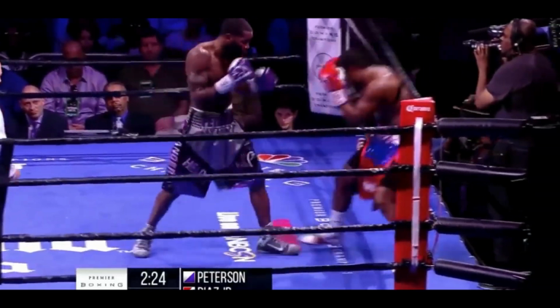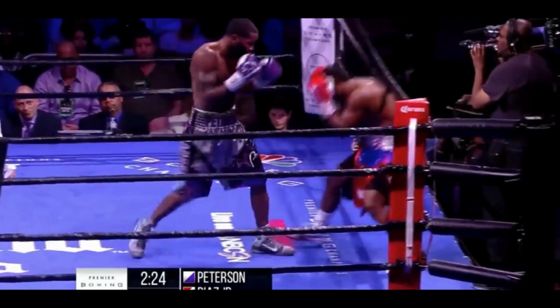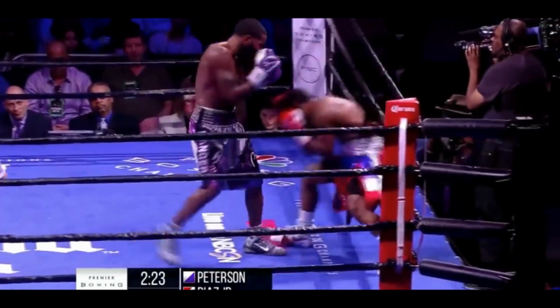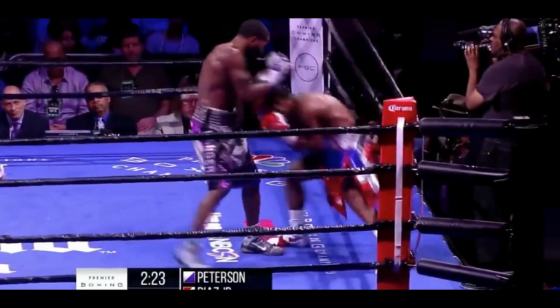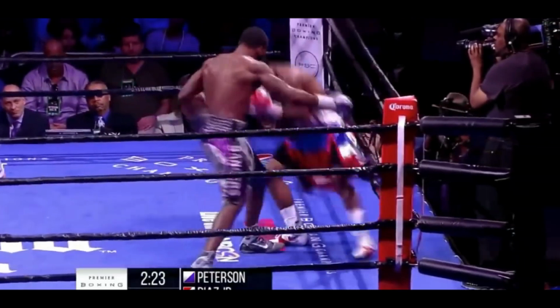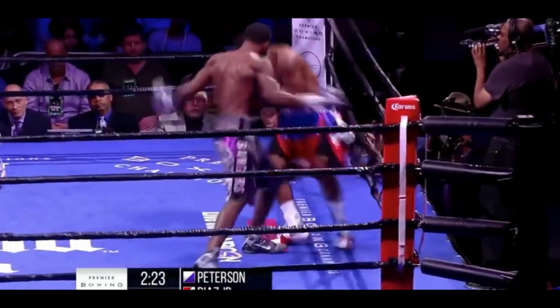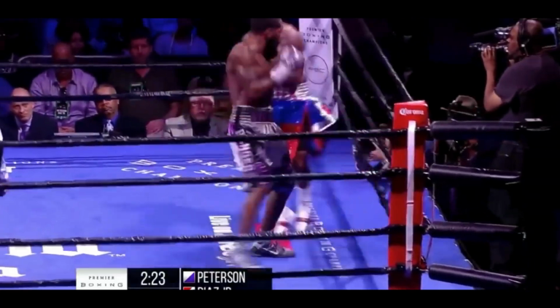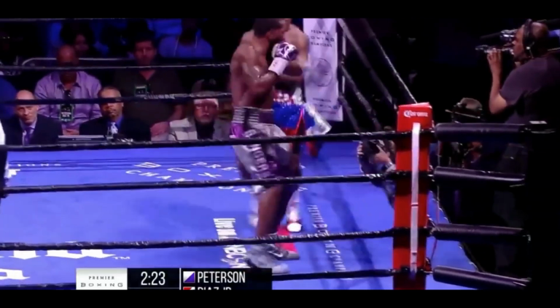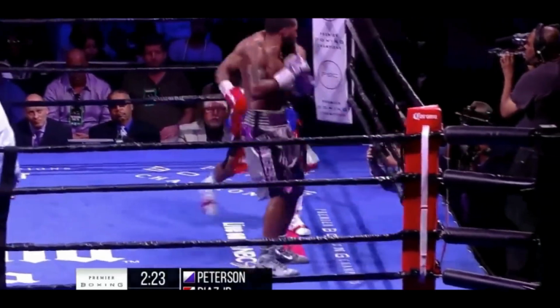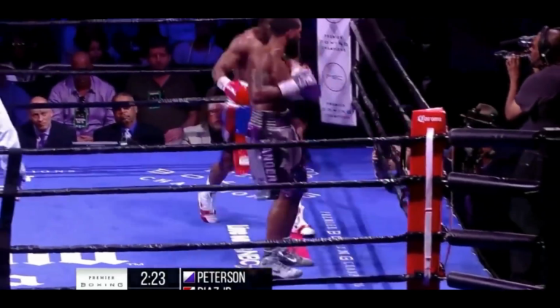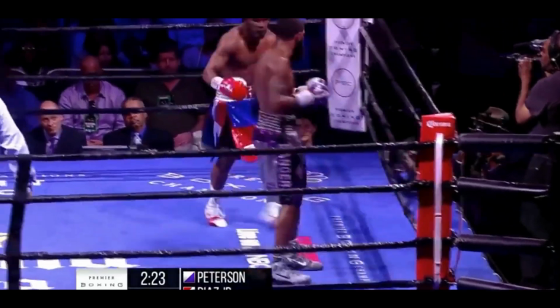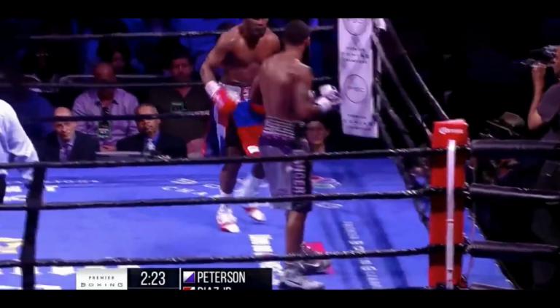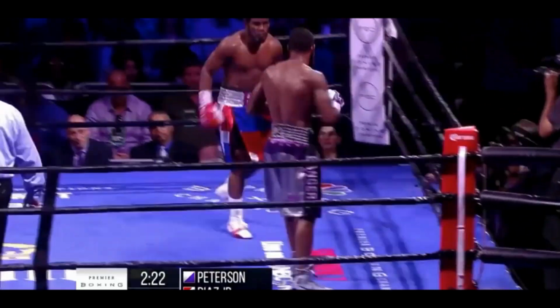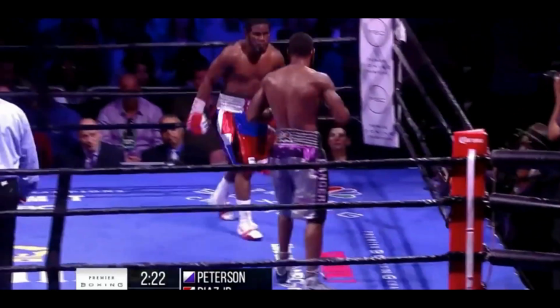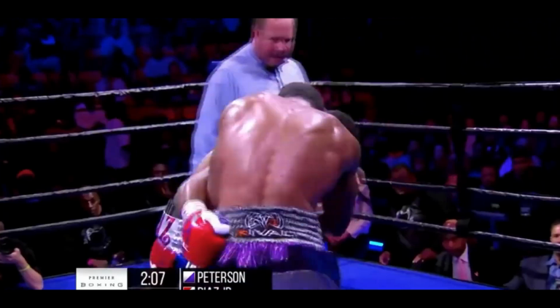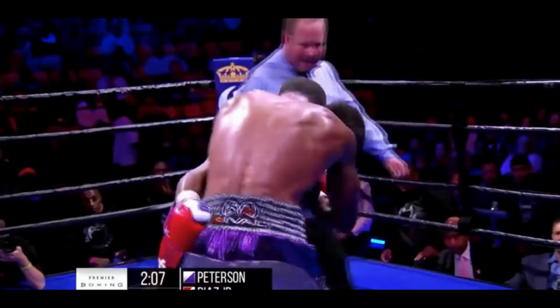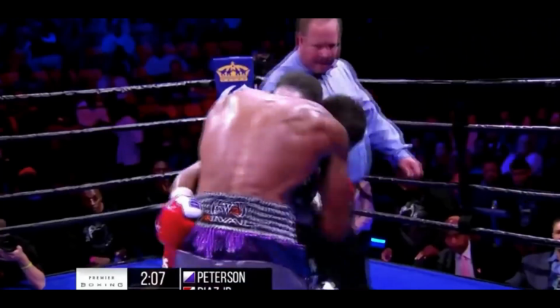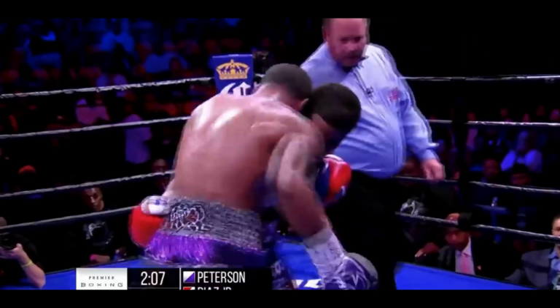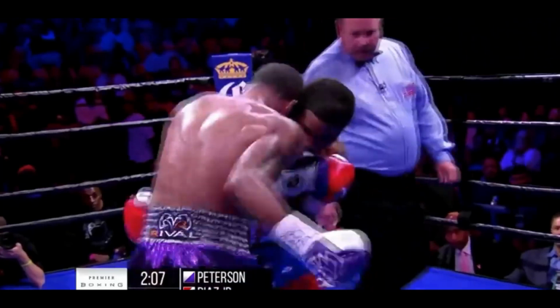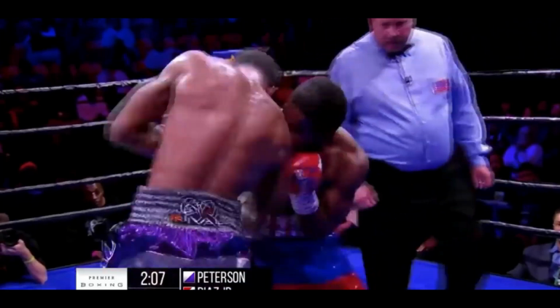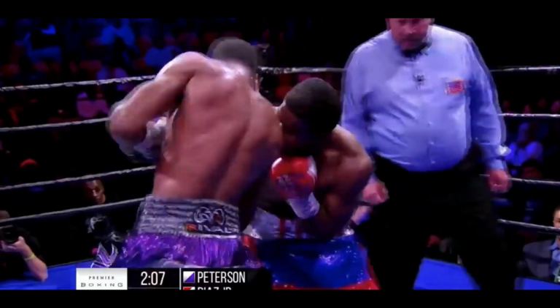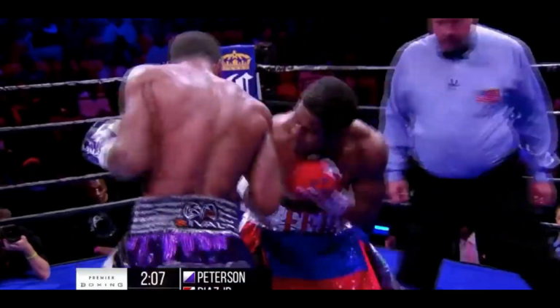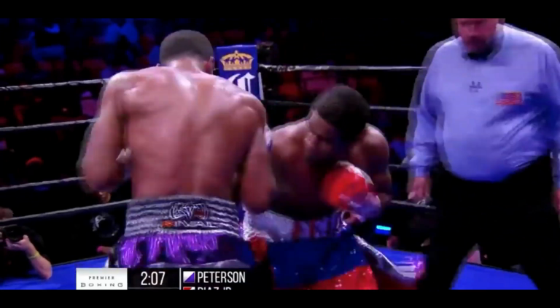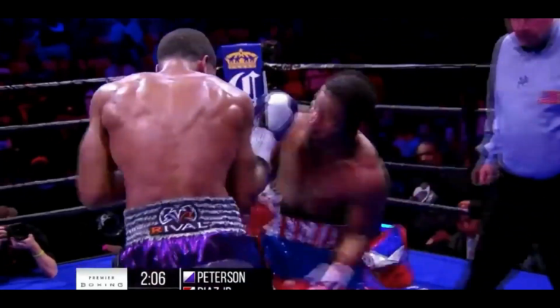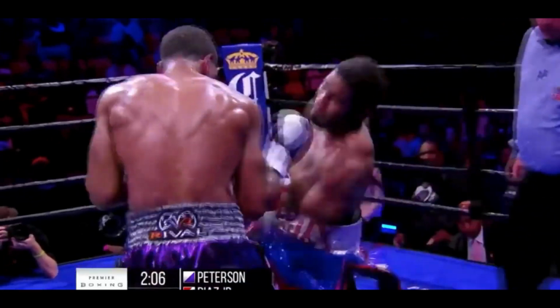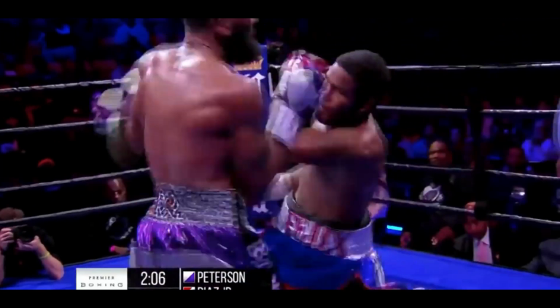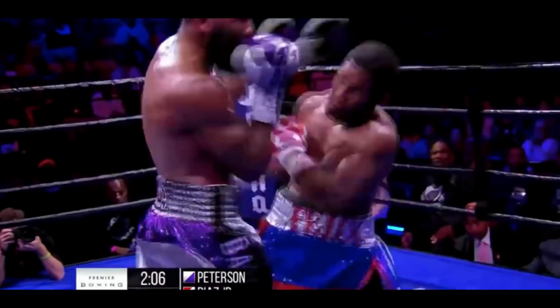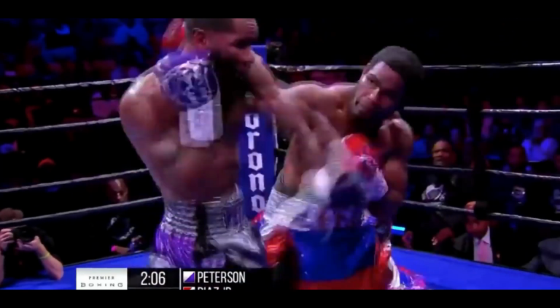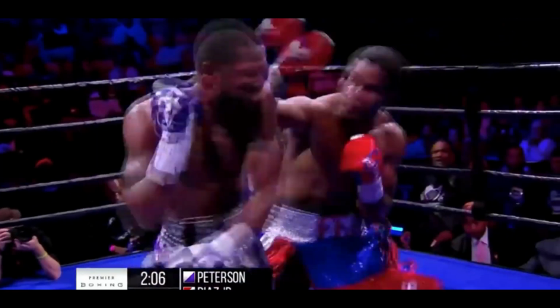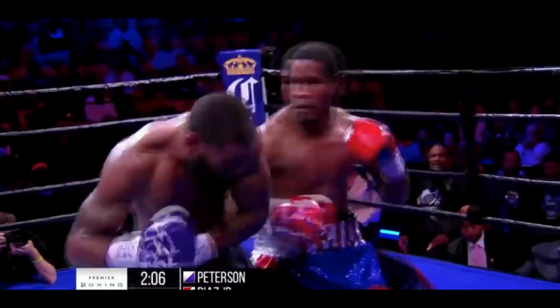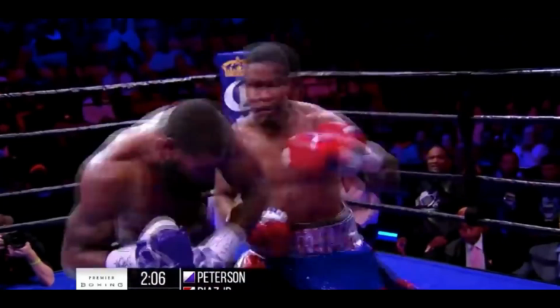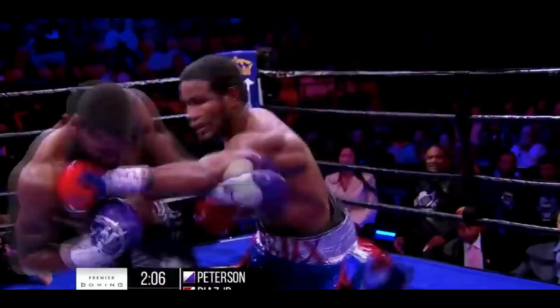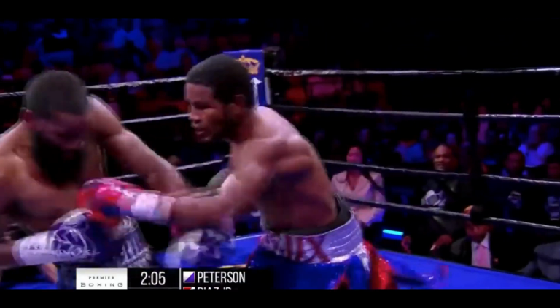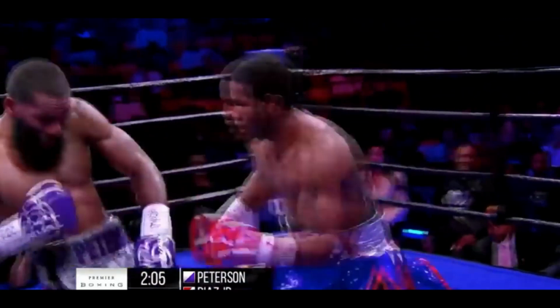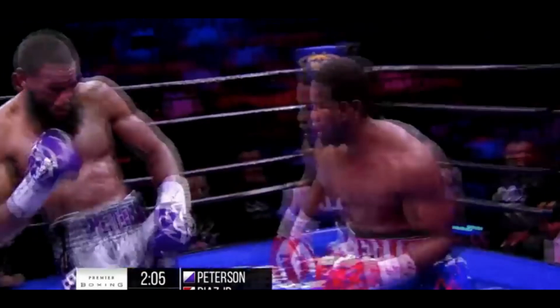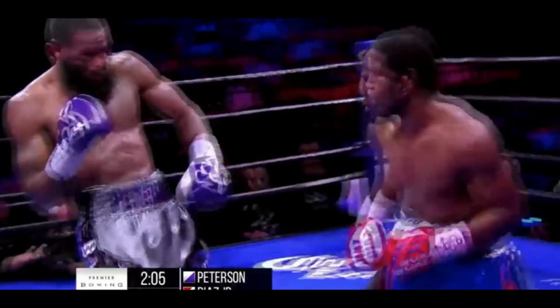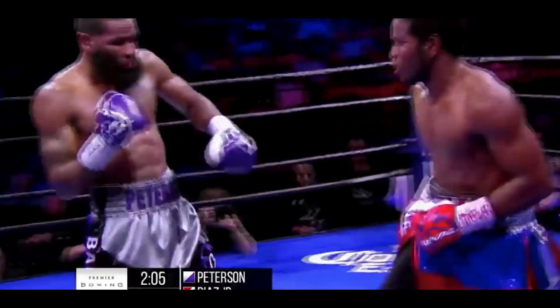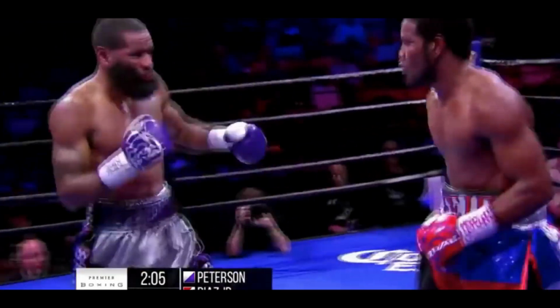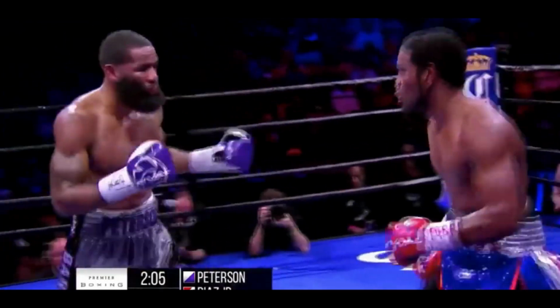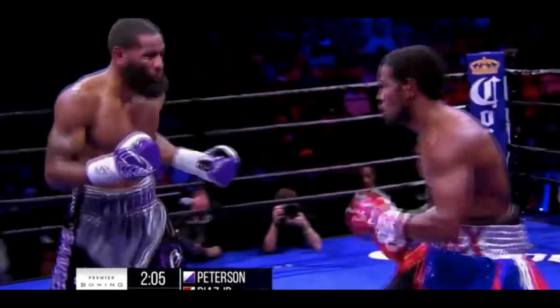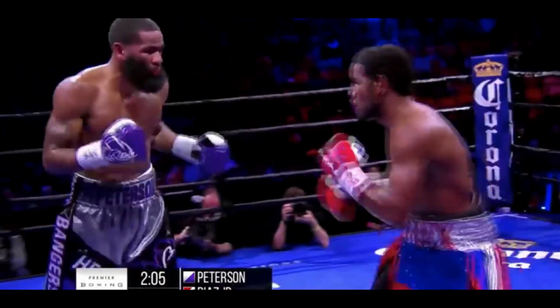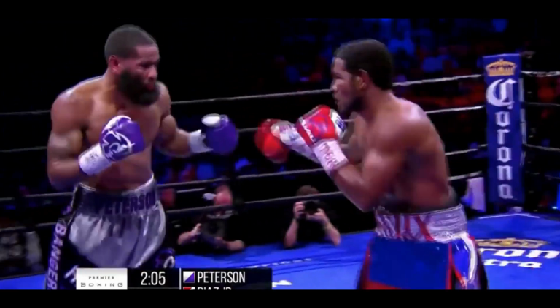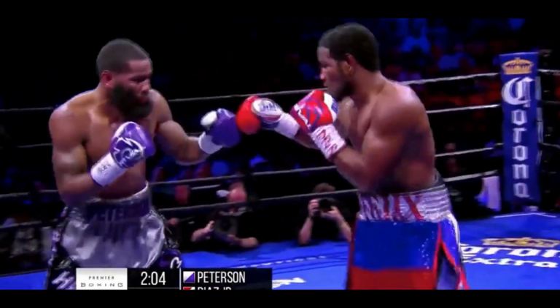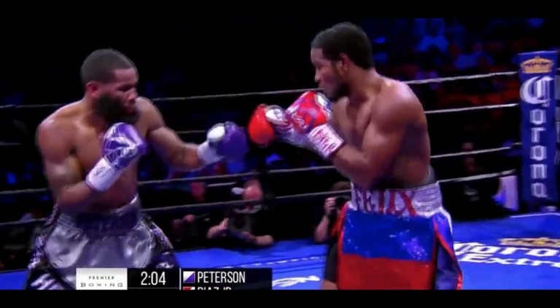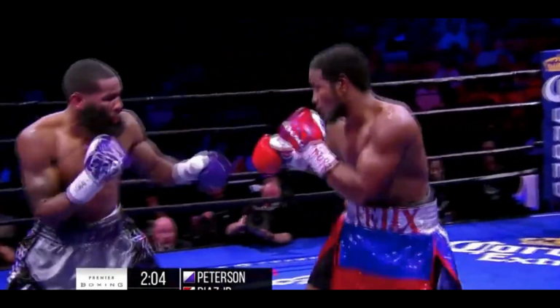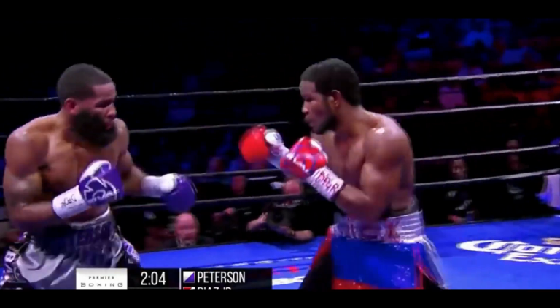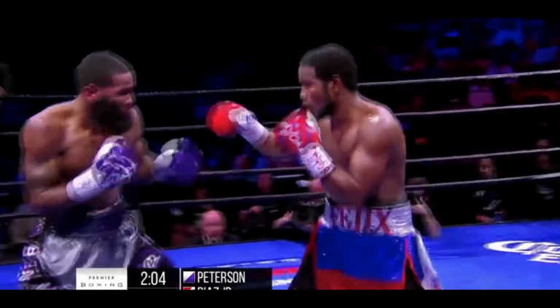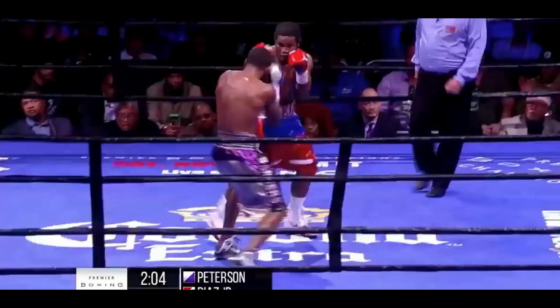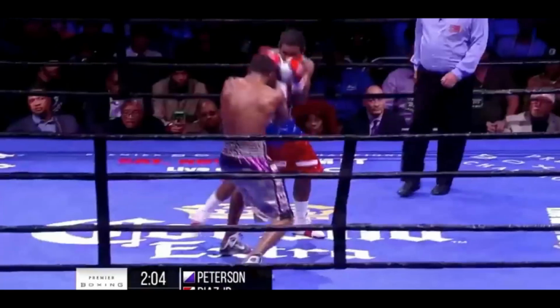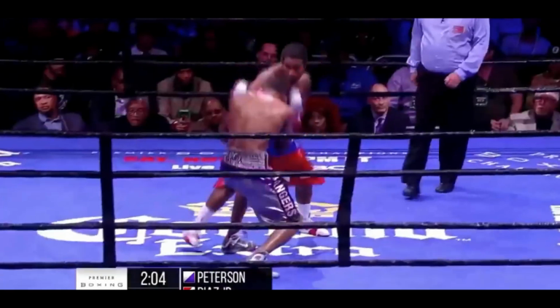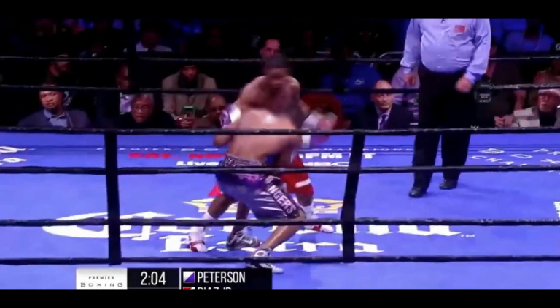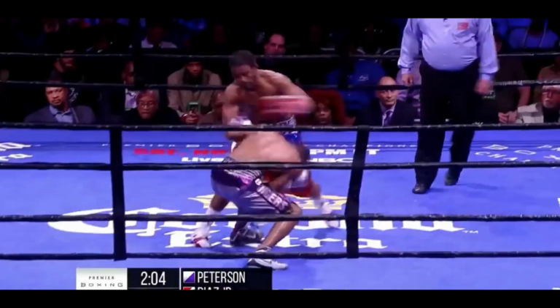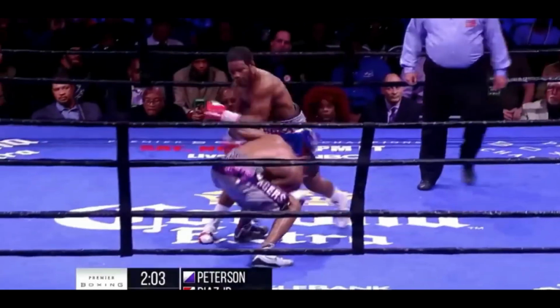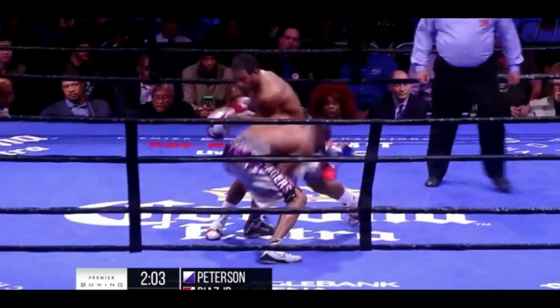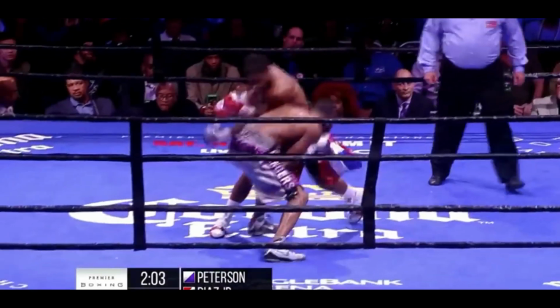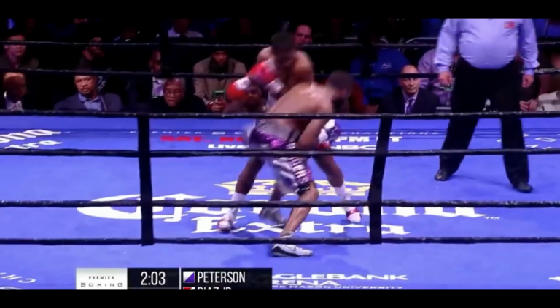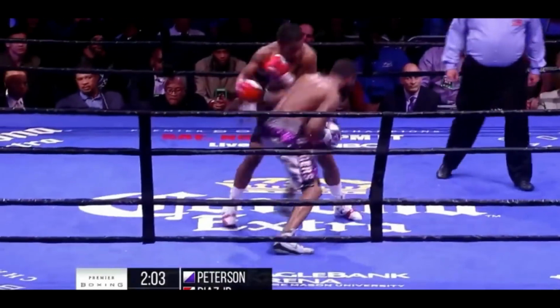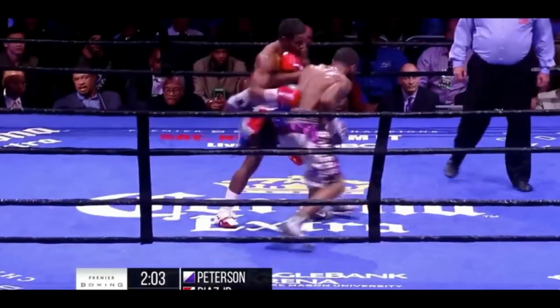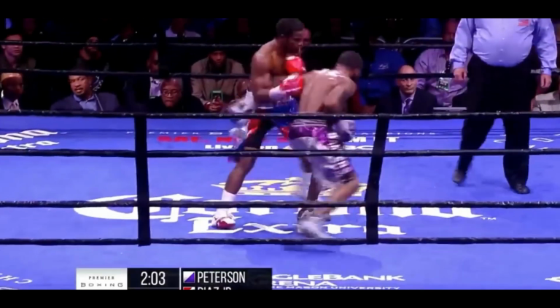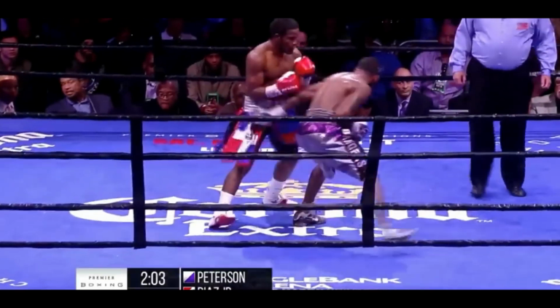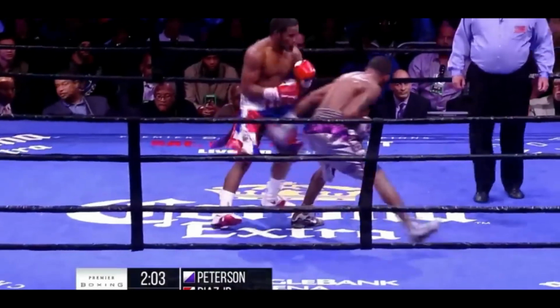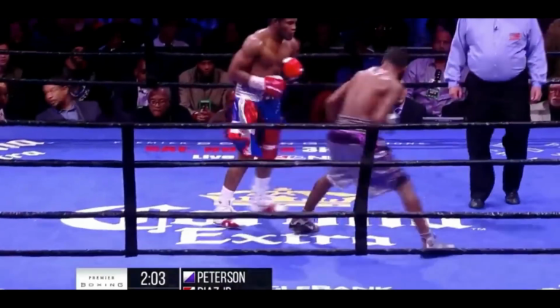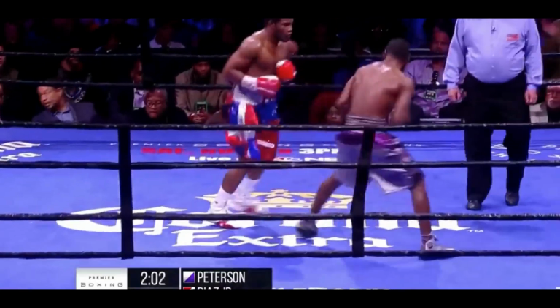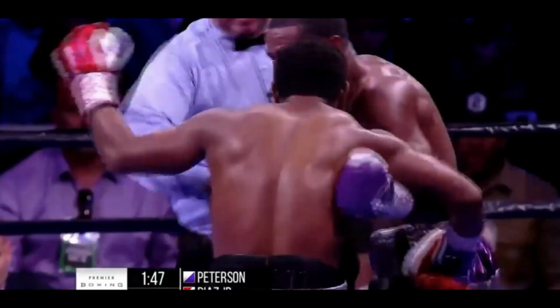Like I said, that's the kitchen. Nice exchange — Diaz landing a big shot.